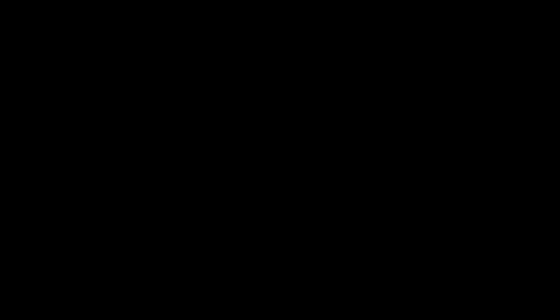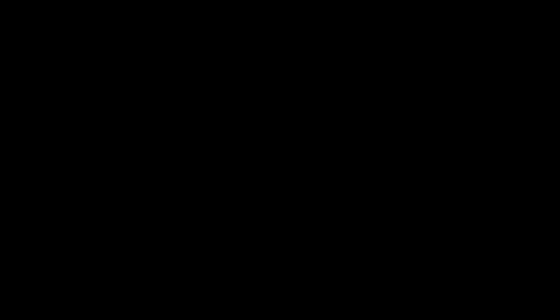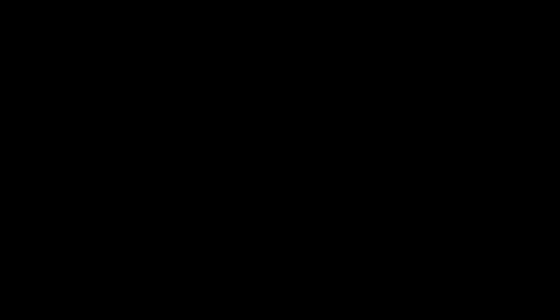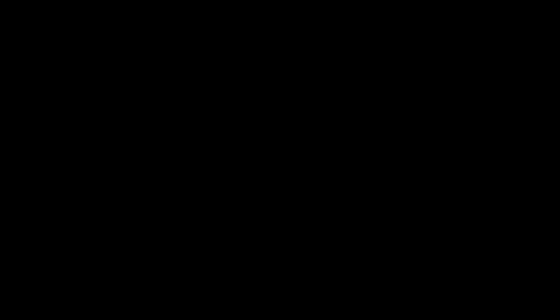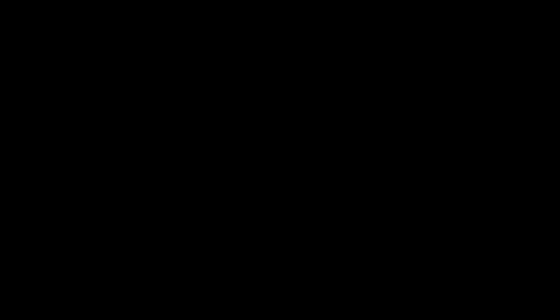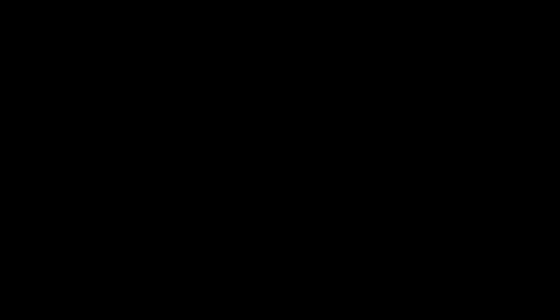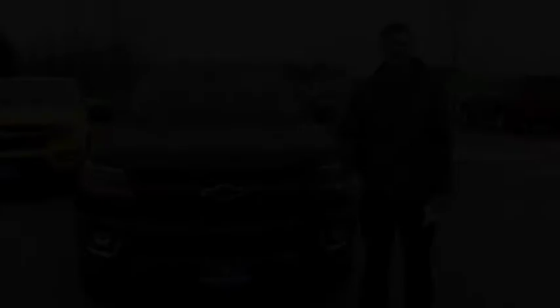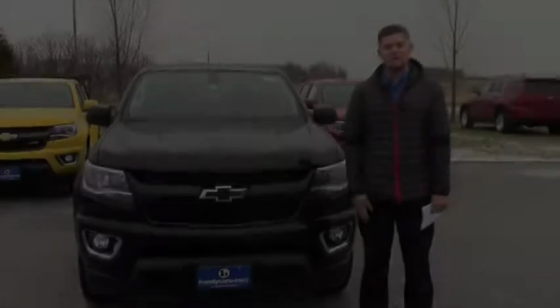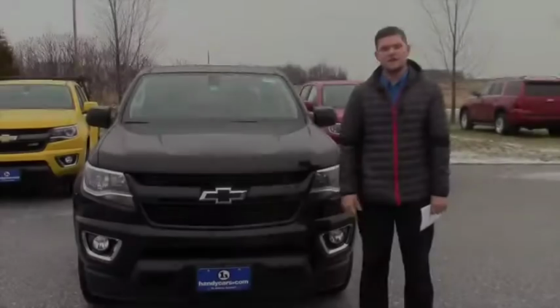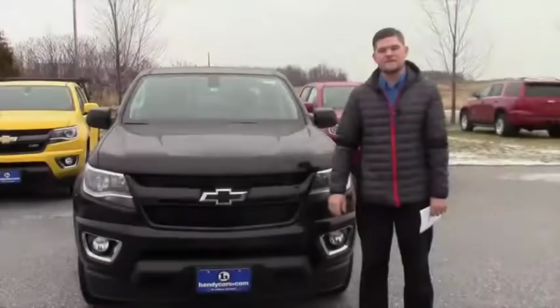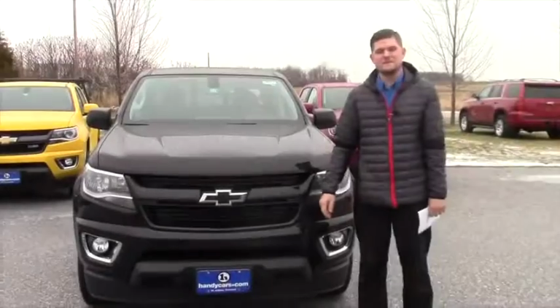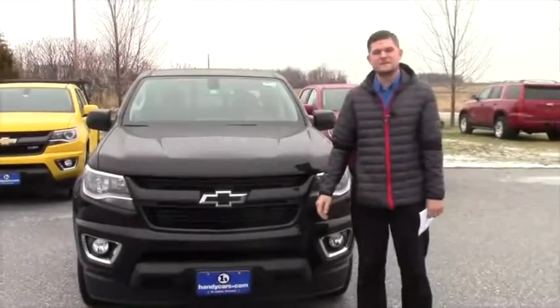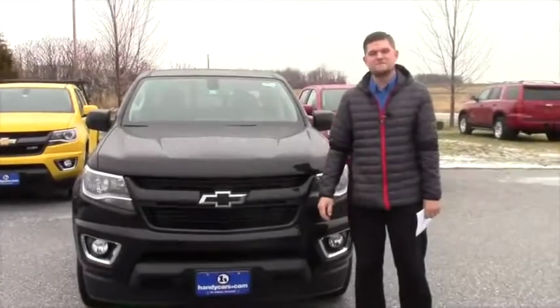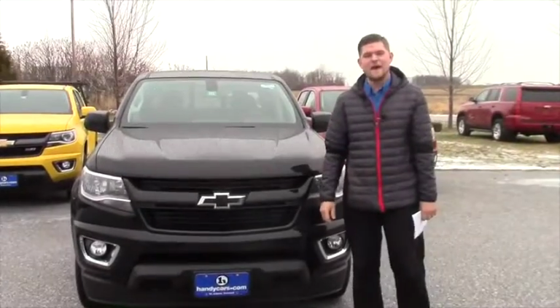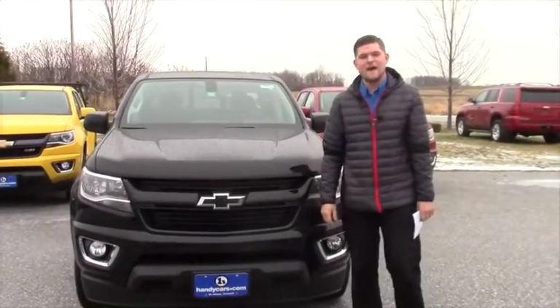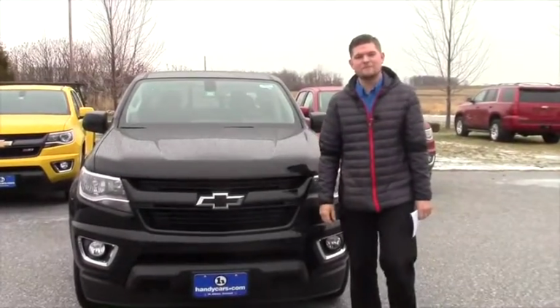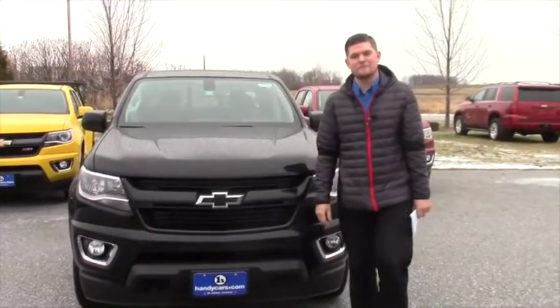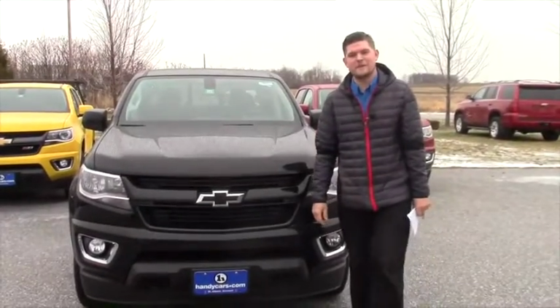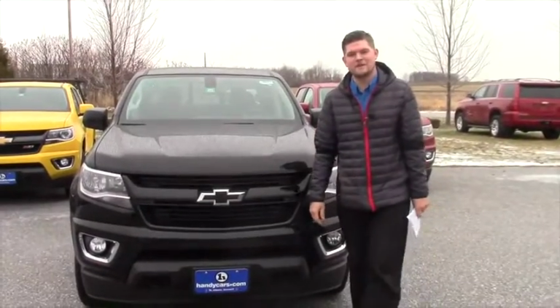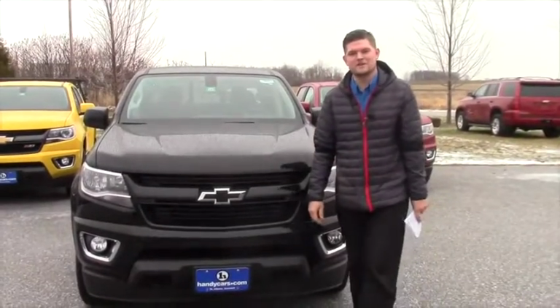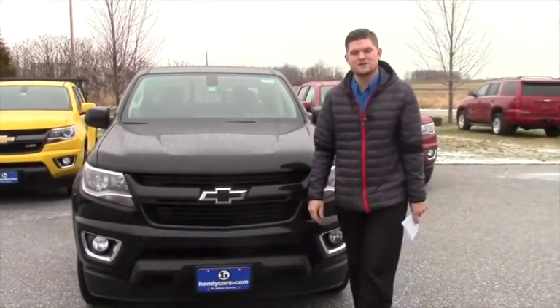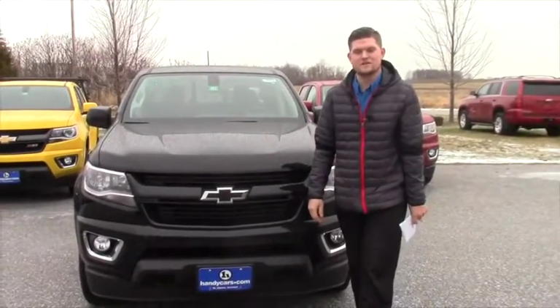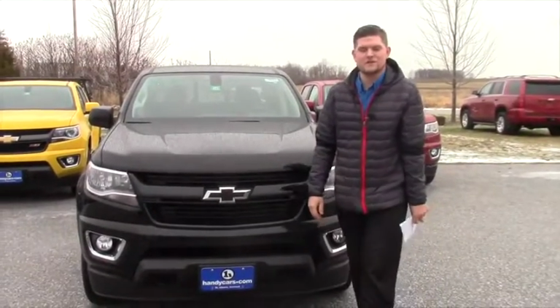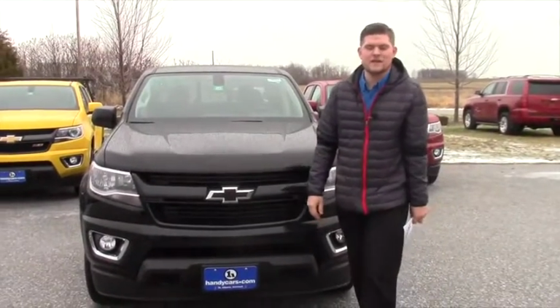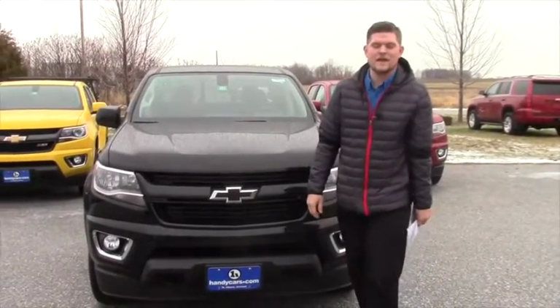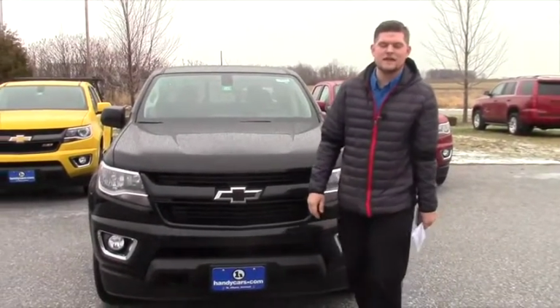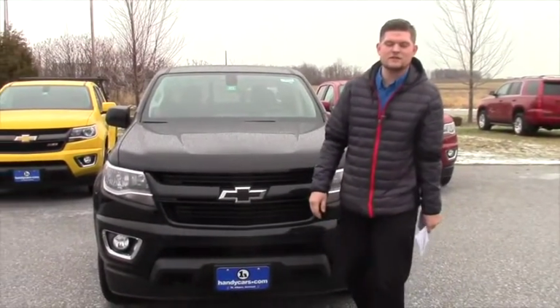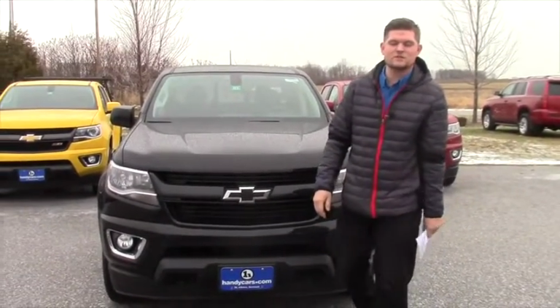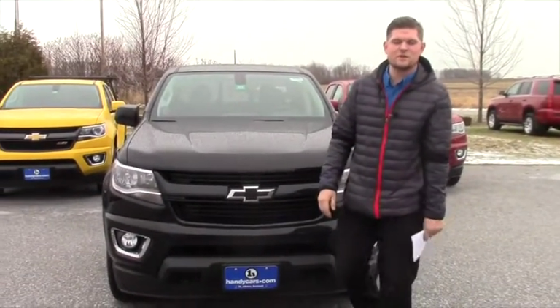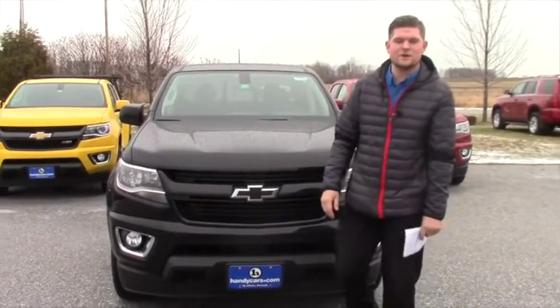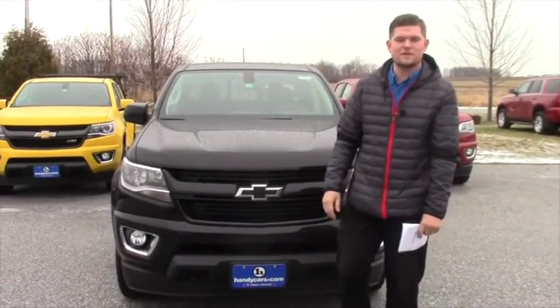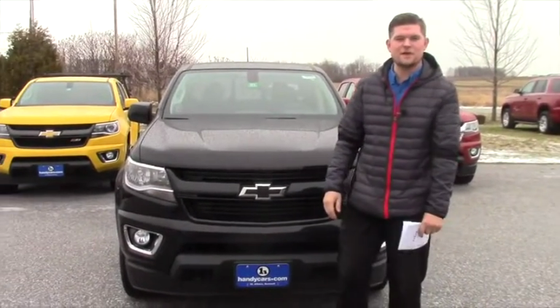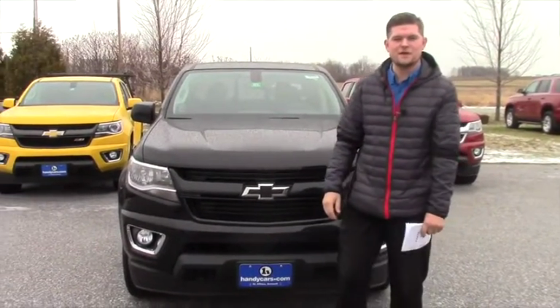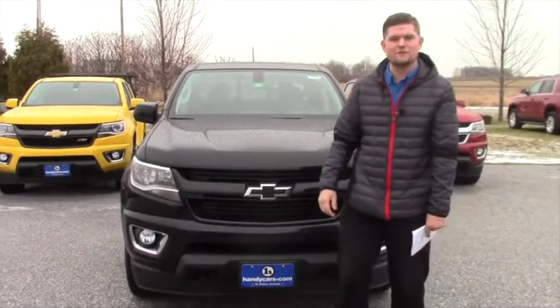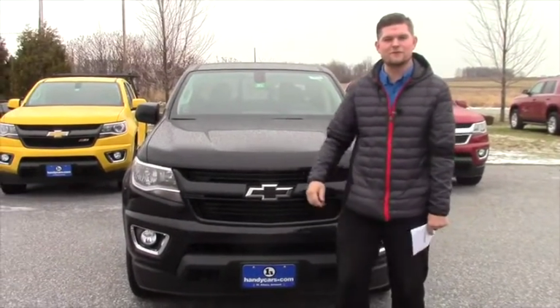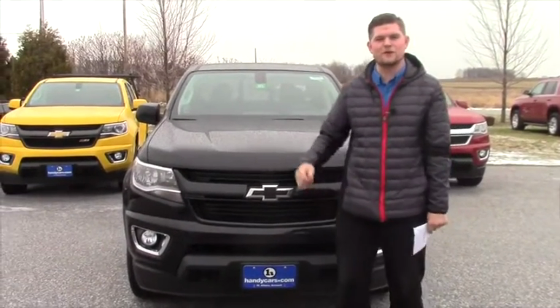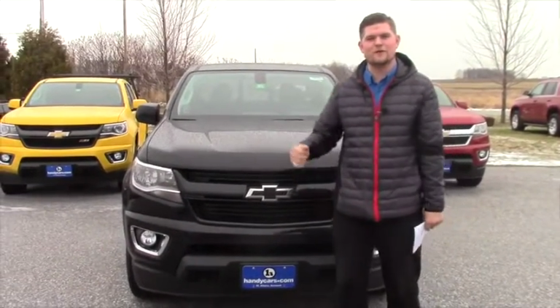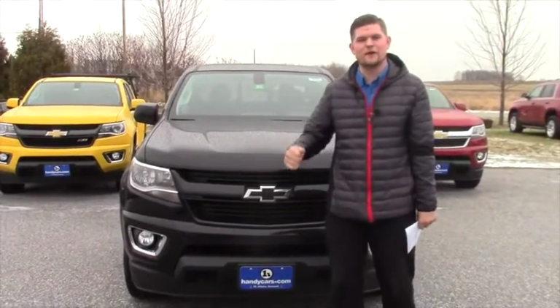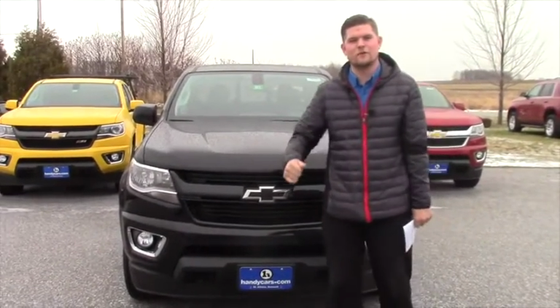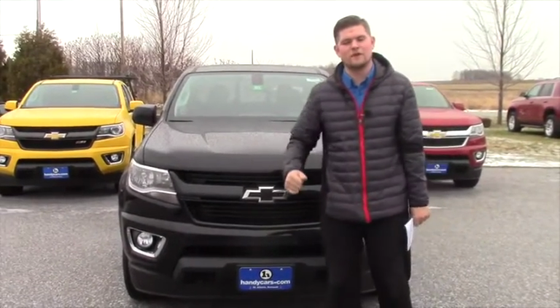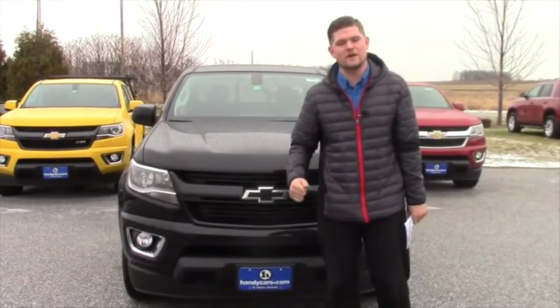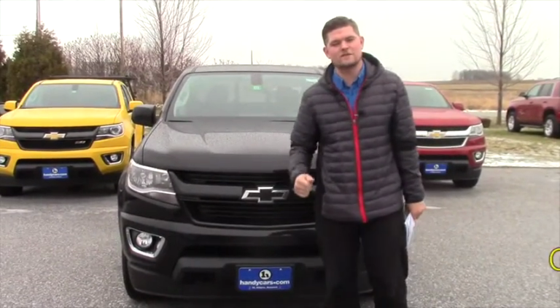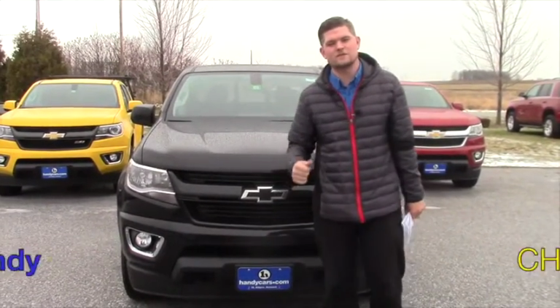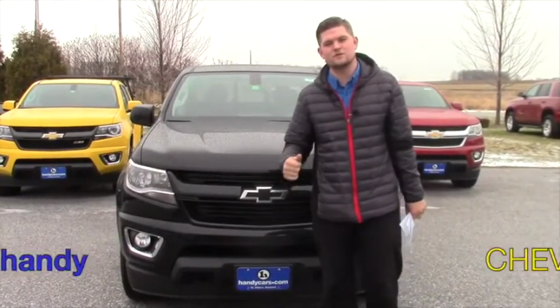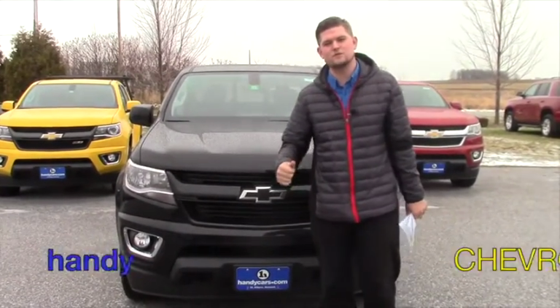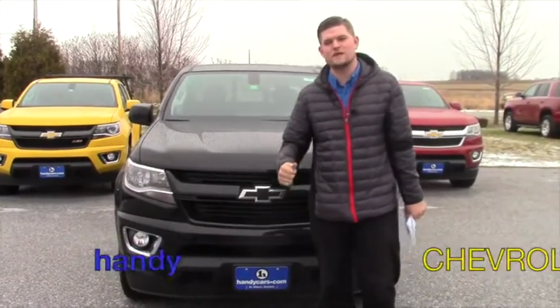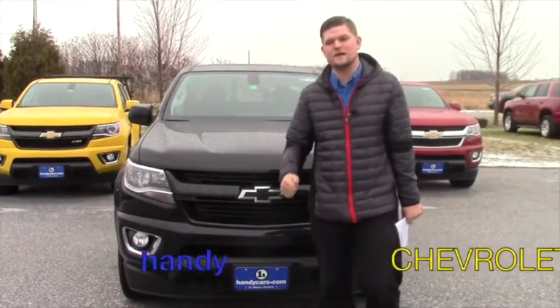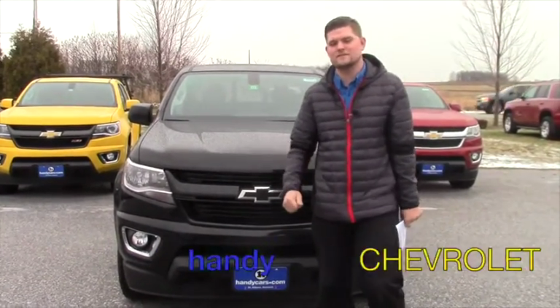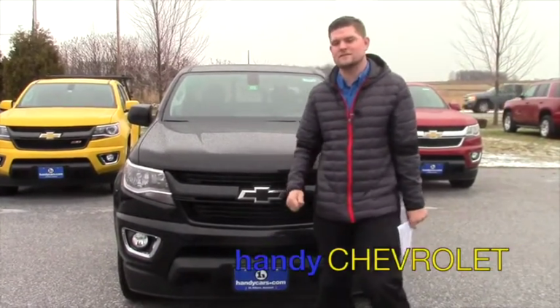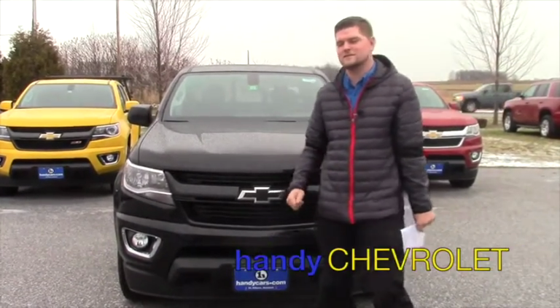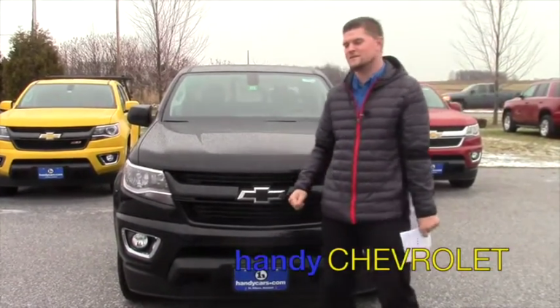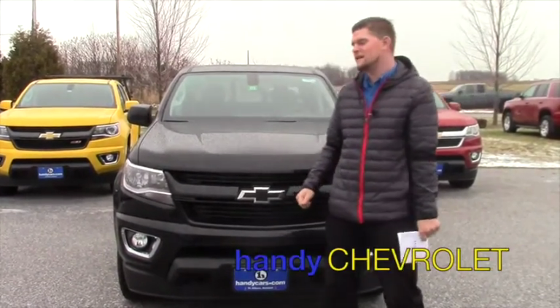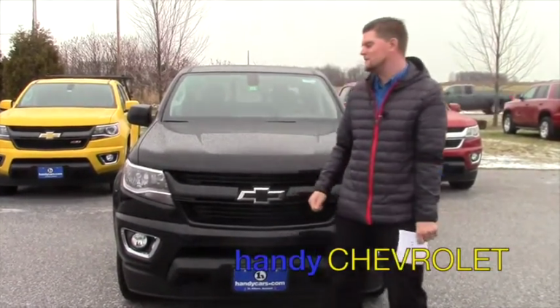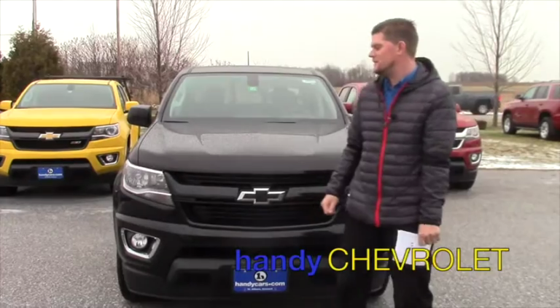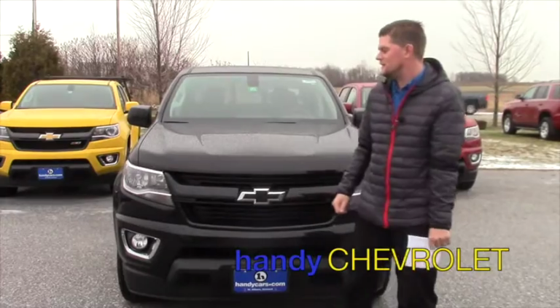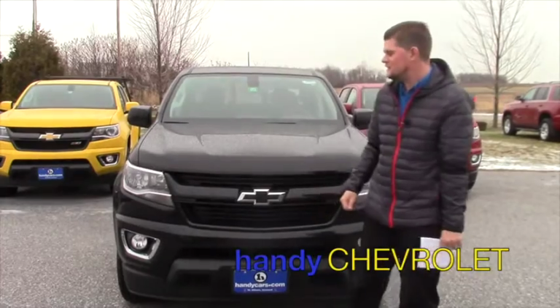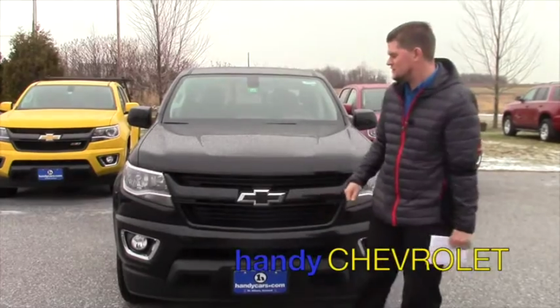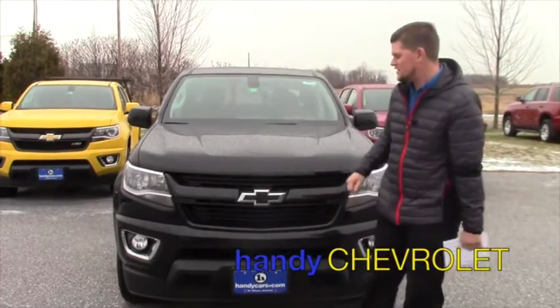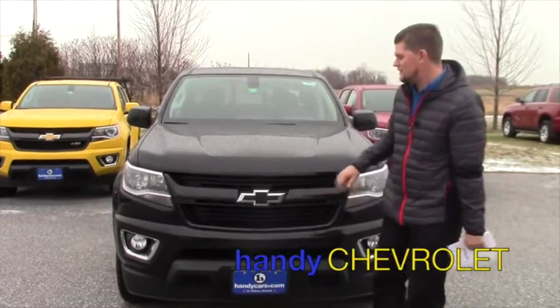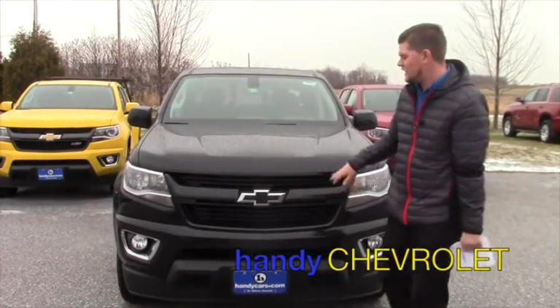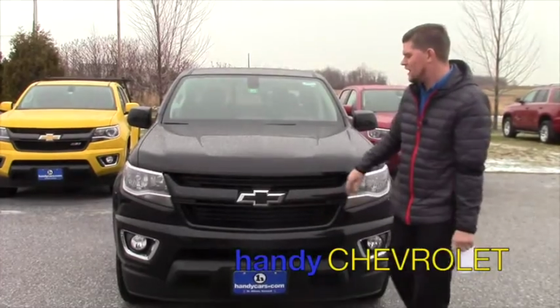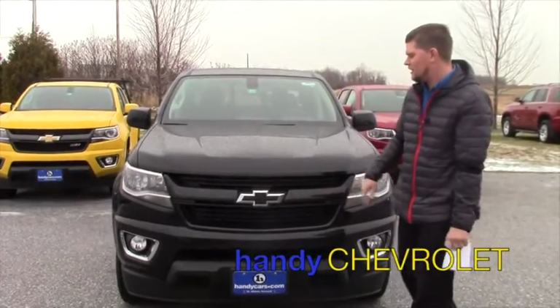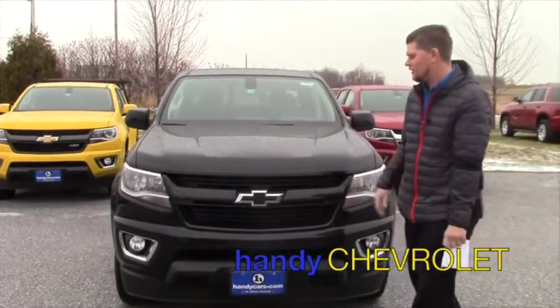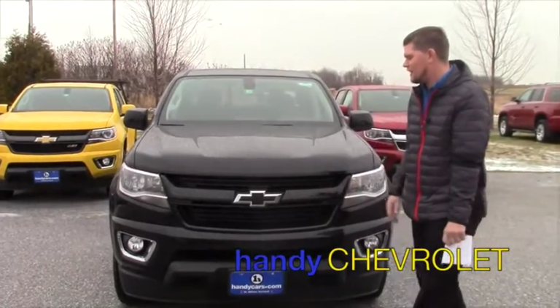Hey Barbara, this is Matt from Handy Chevrolet. I just want to thank you for your inquiry on the 2016 Chevy Colorado.